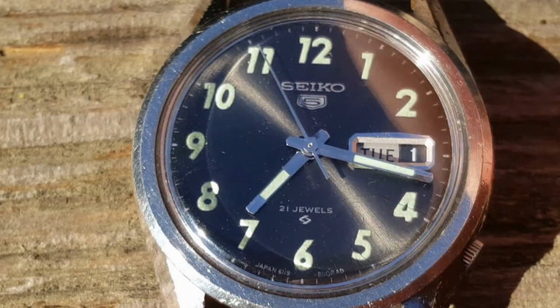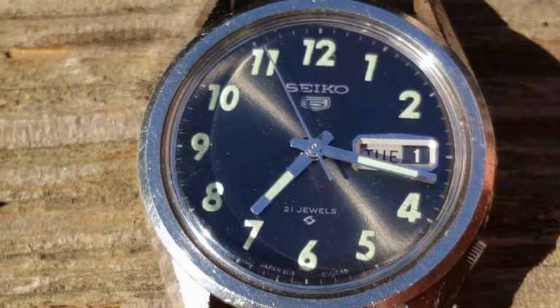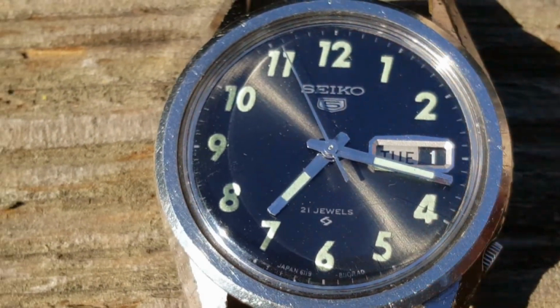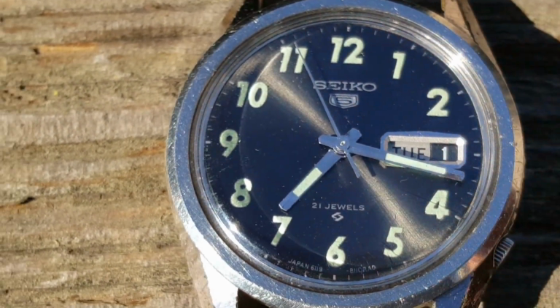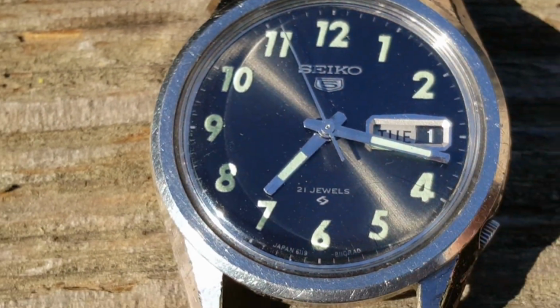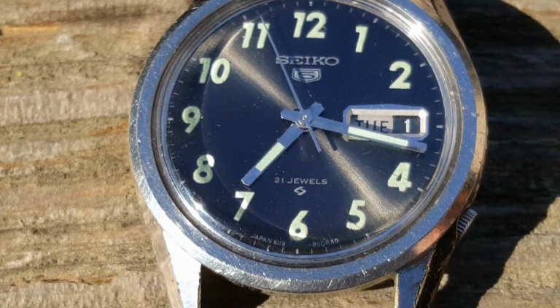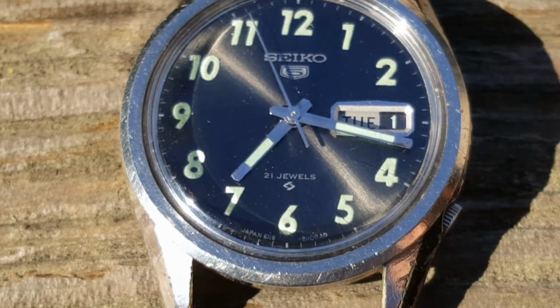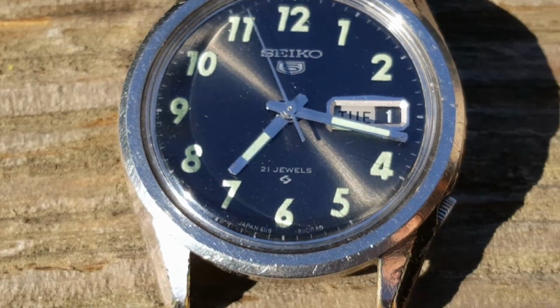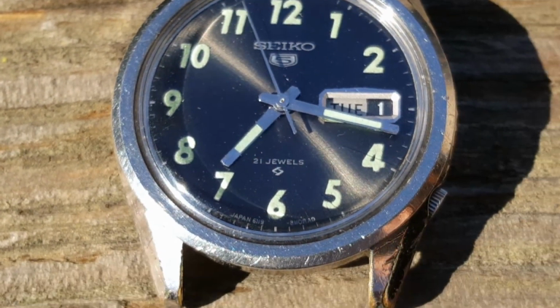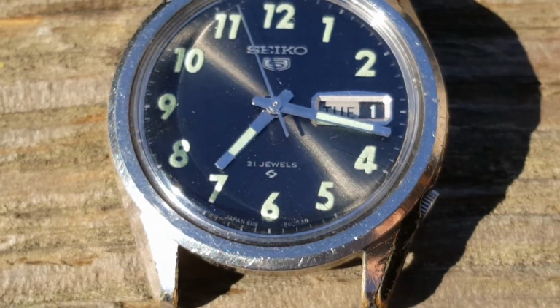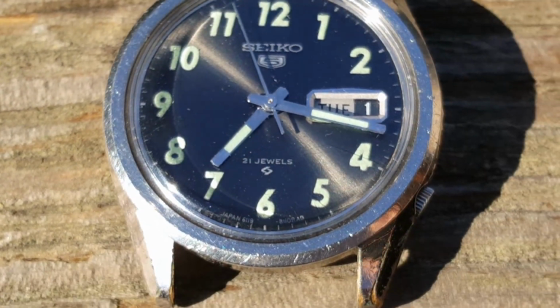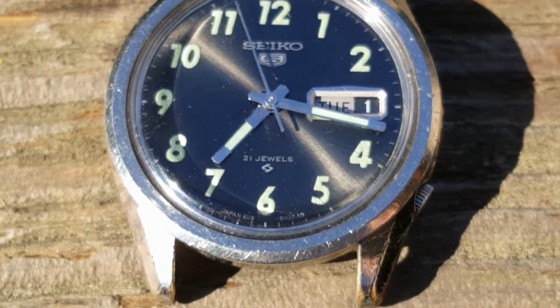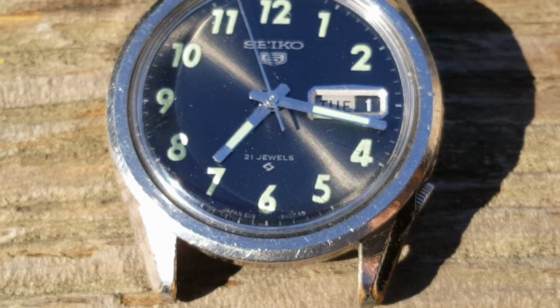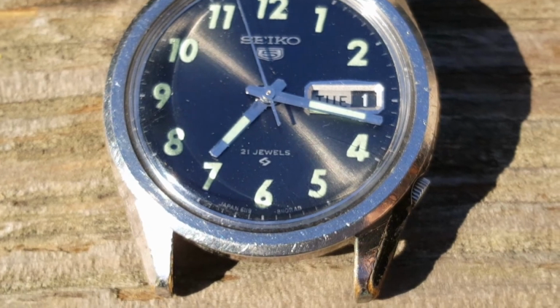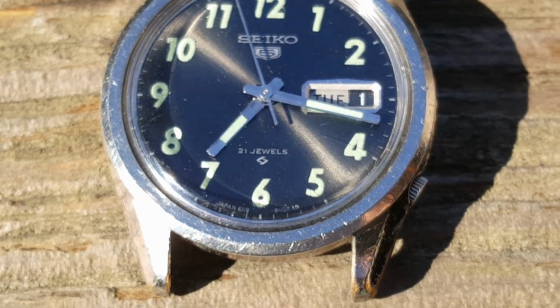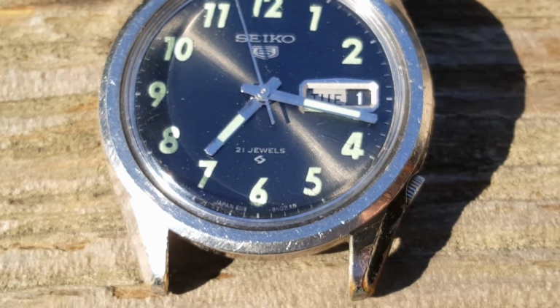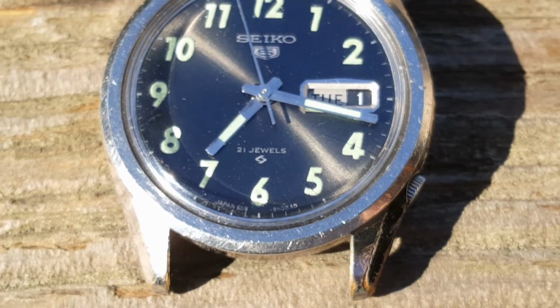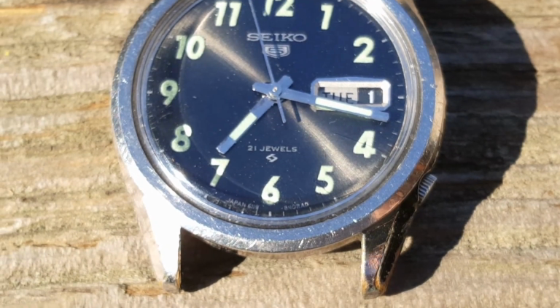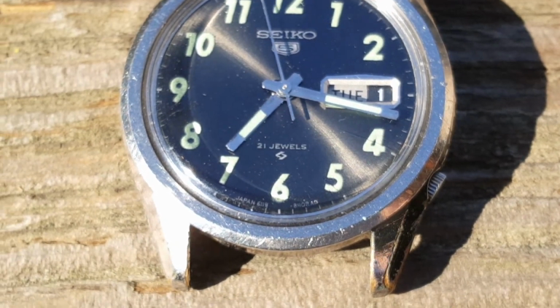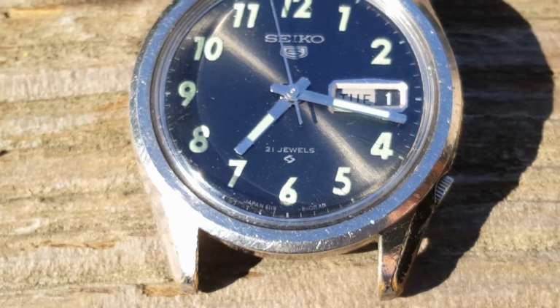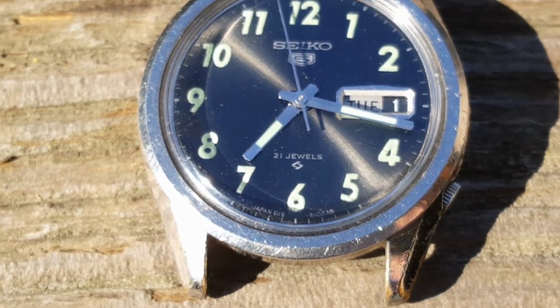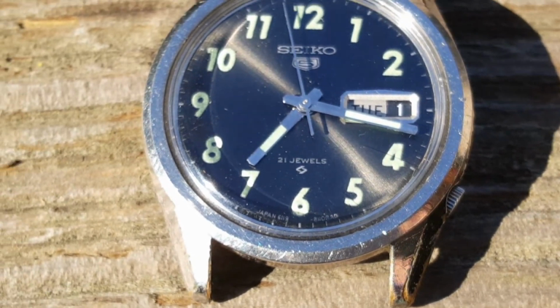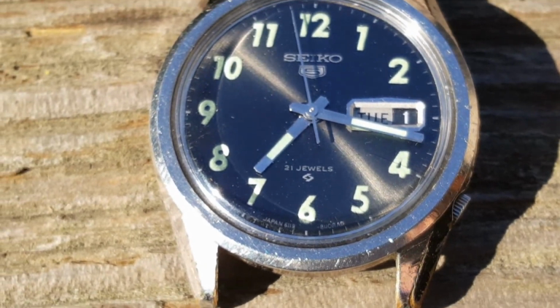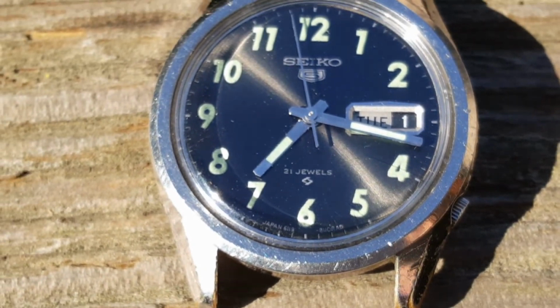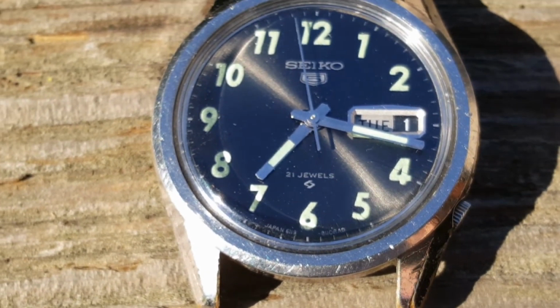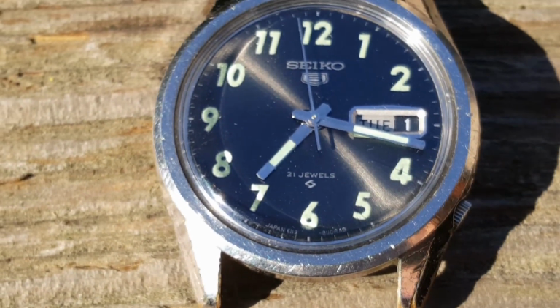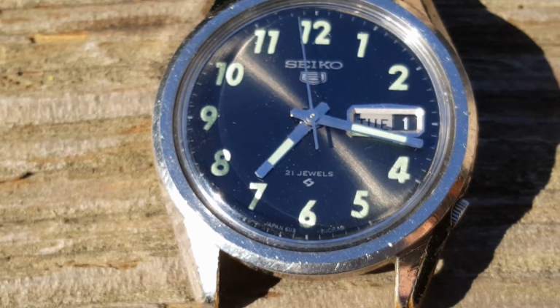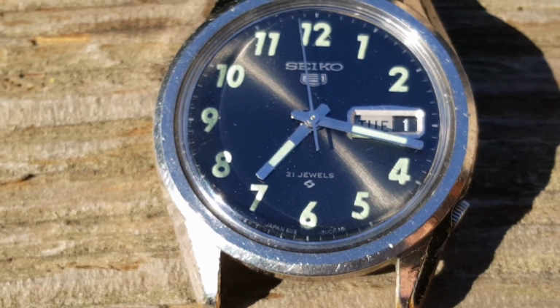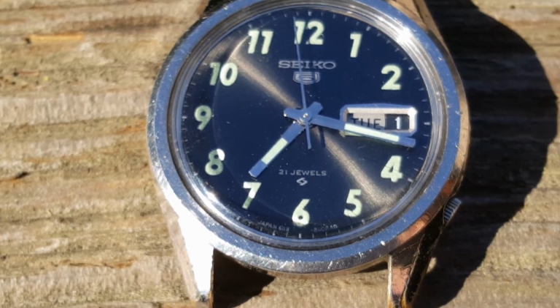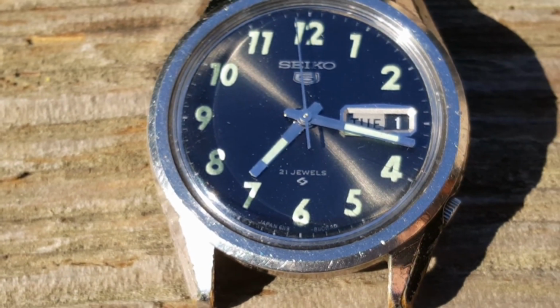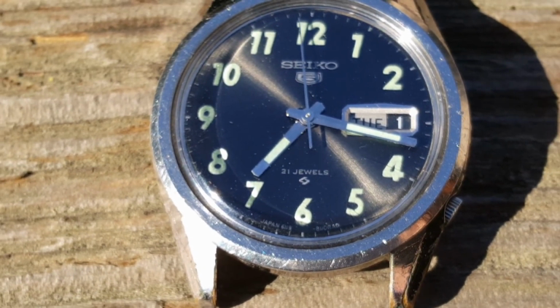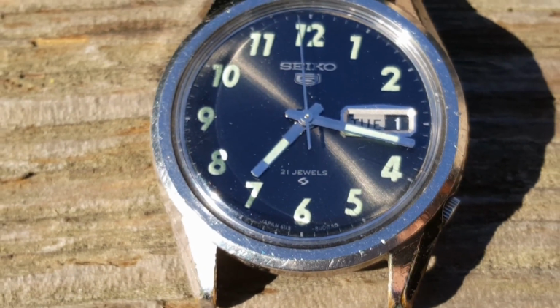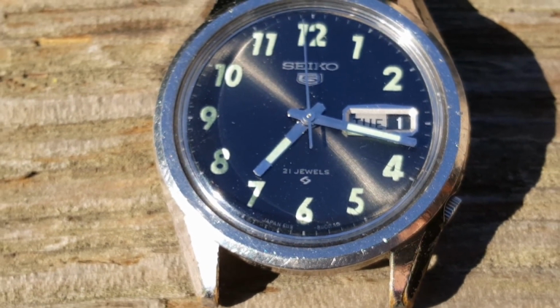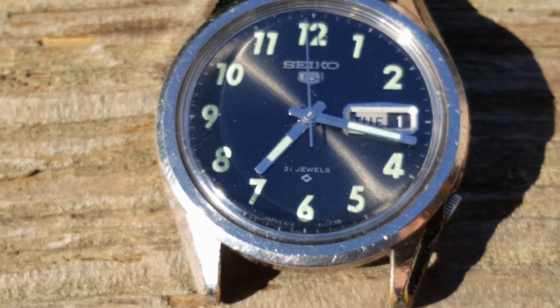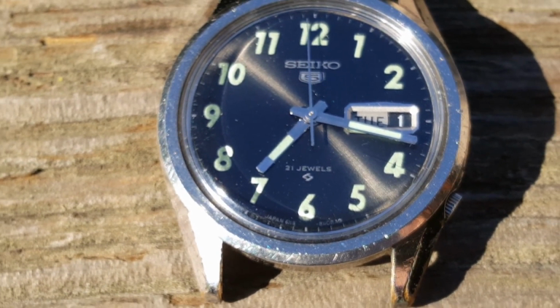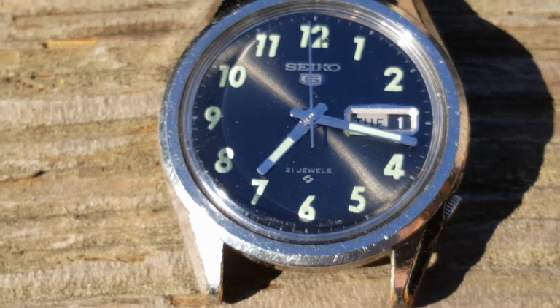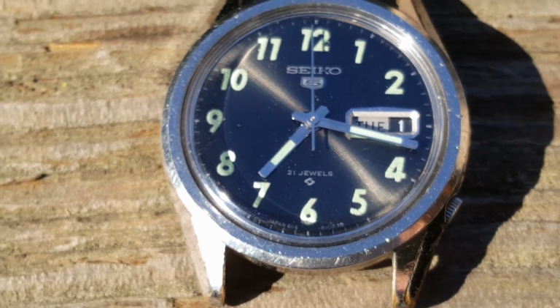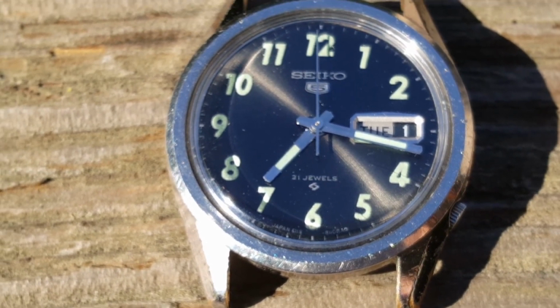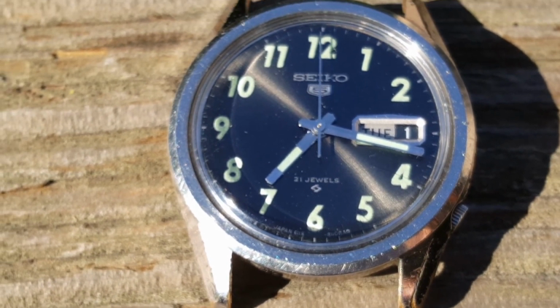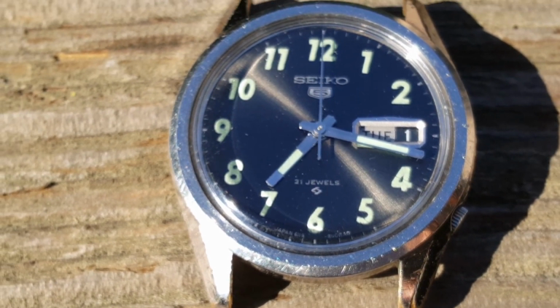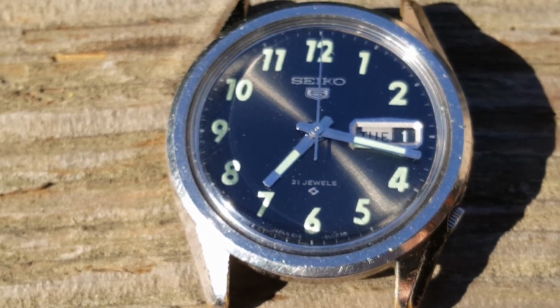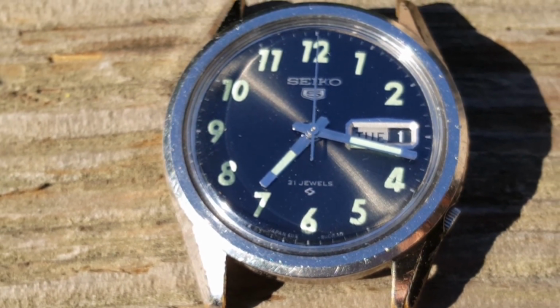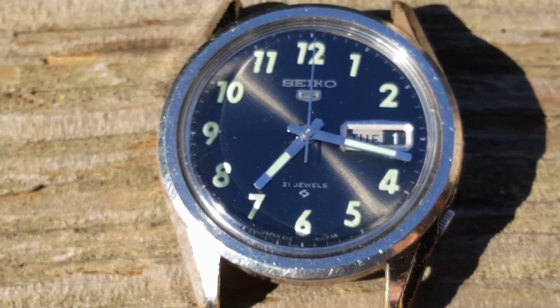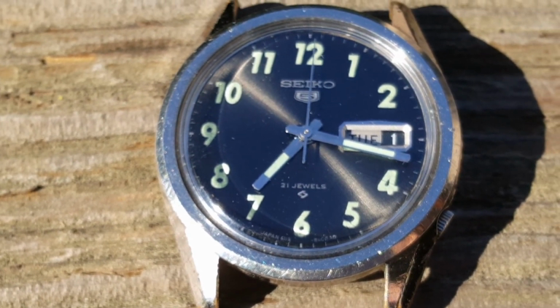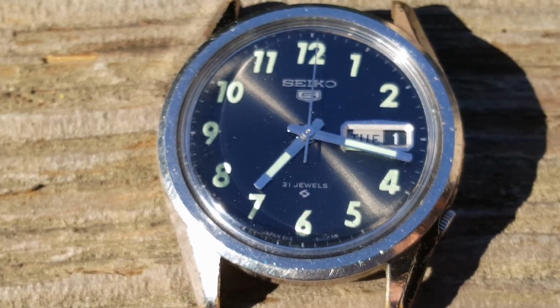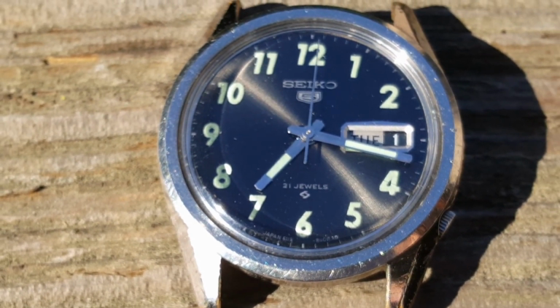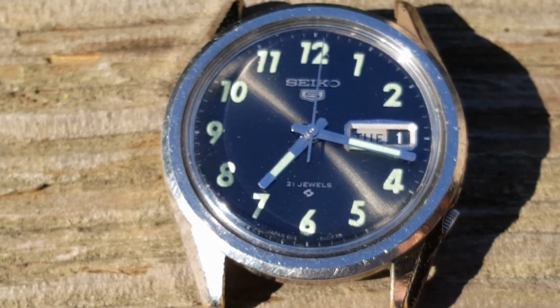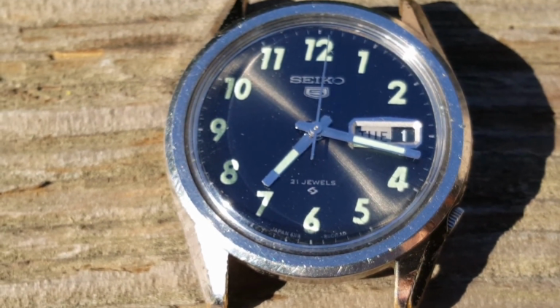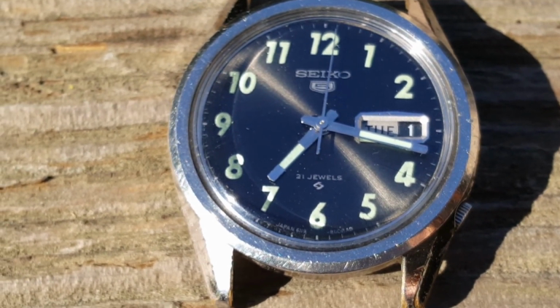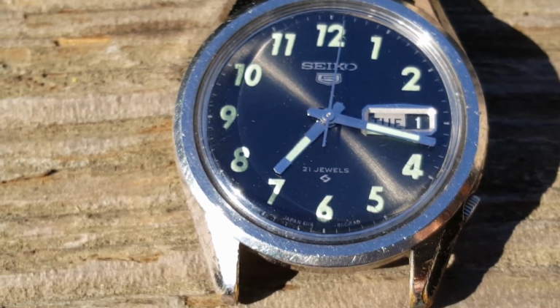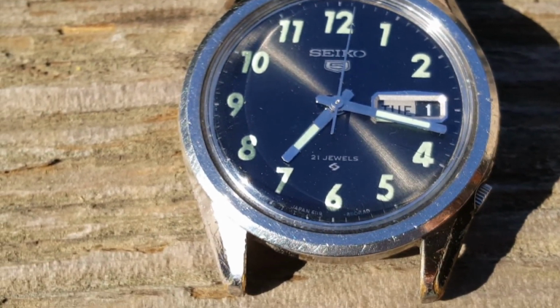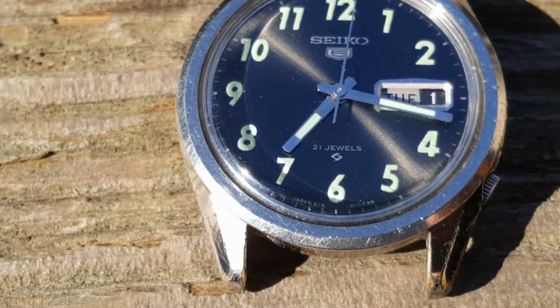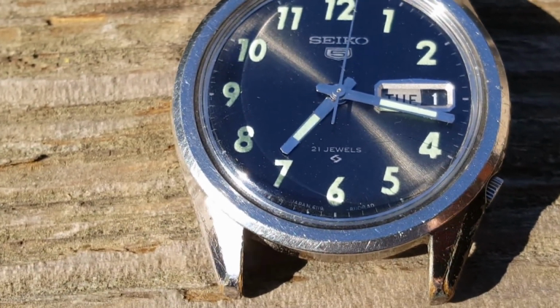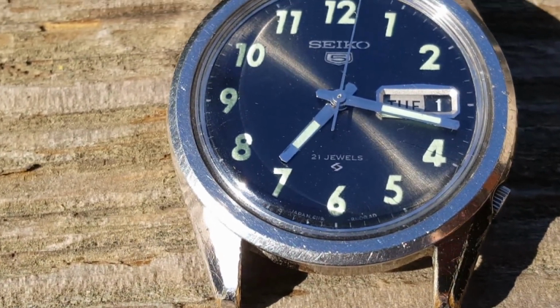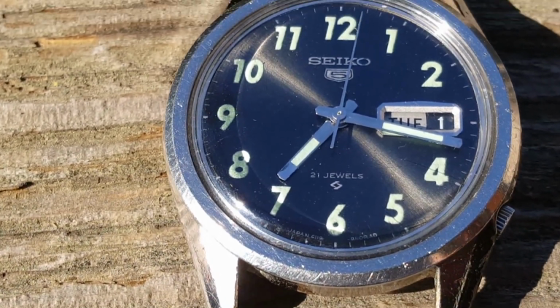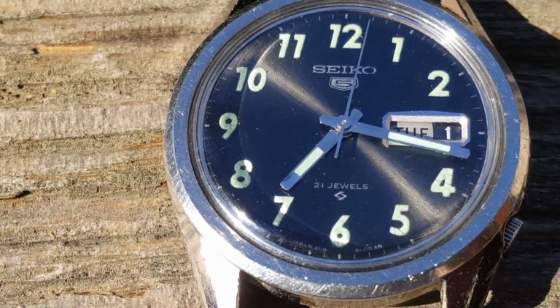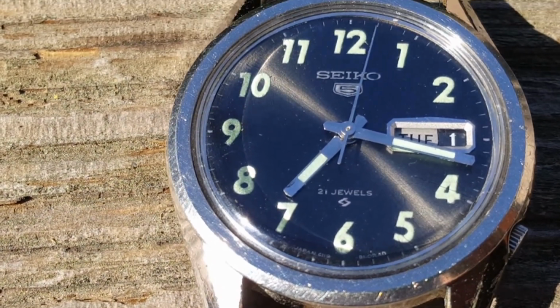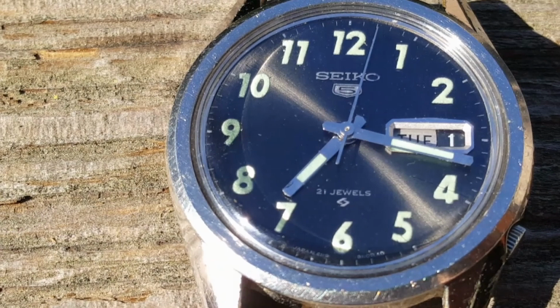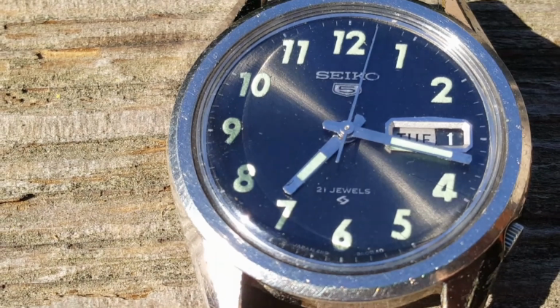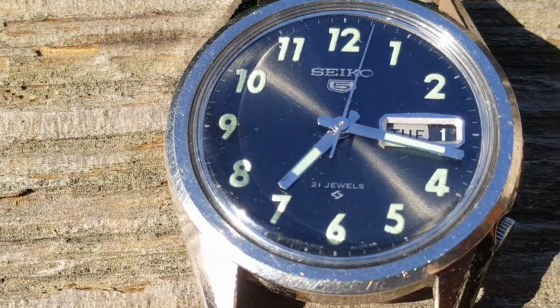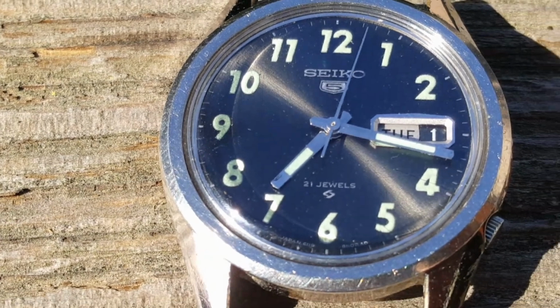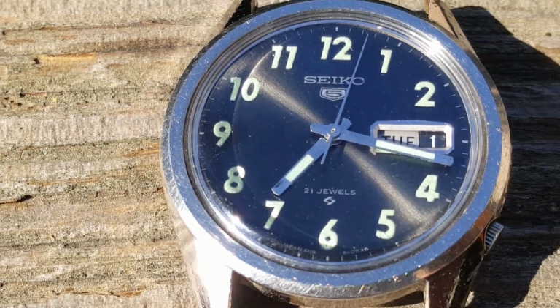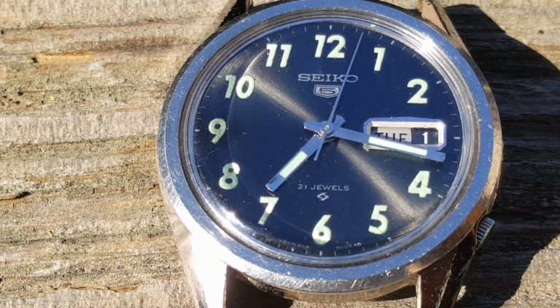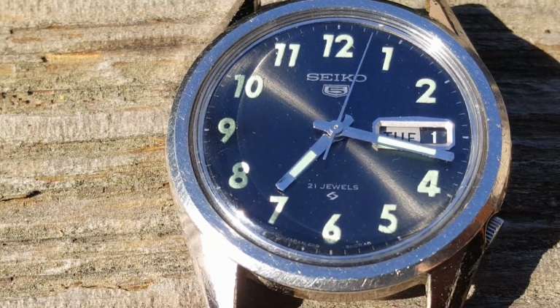Looking at the dial, you'll see the Seiko 5 symbol, the 21 jewels, and the SUA symbol. You'll also notice that this is a day-date watch.